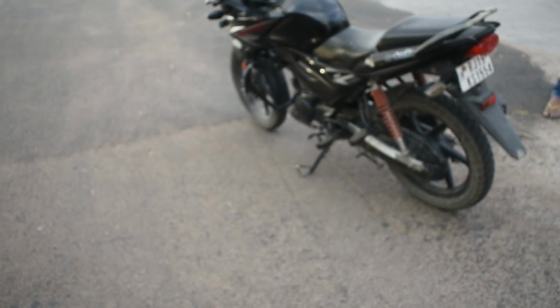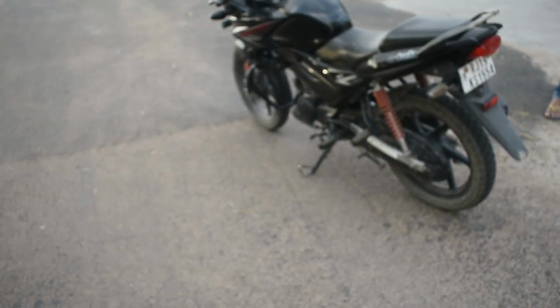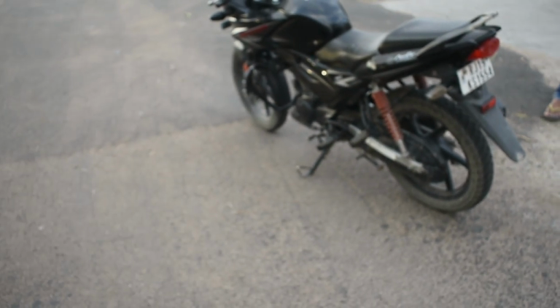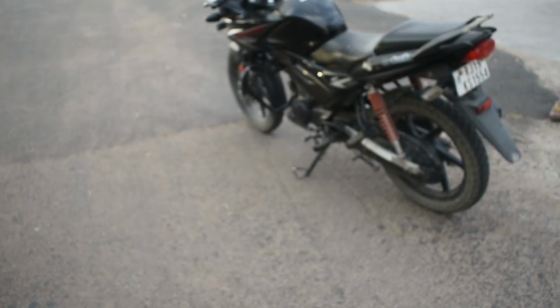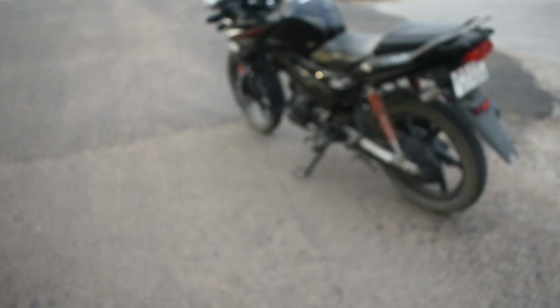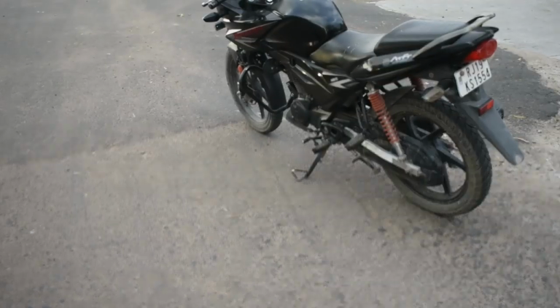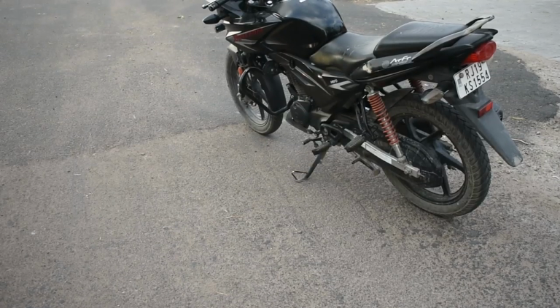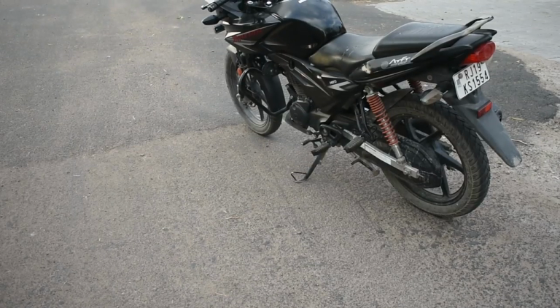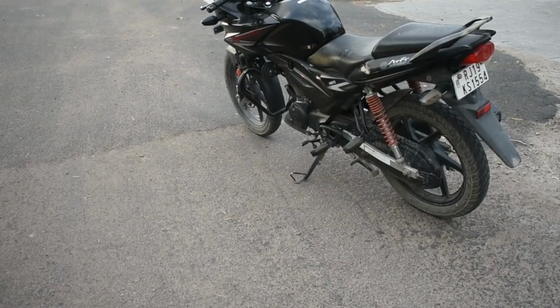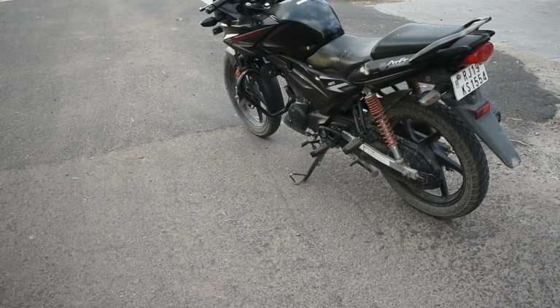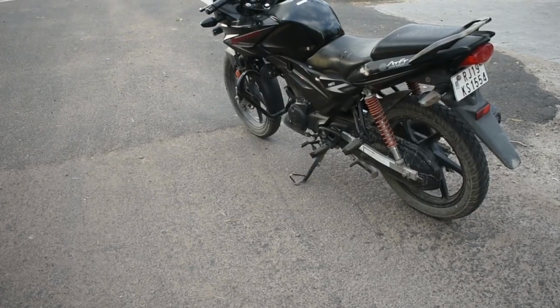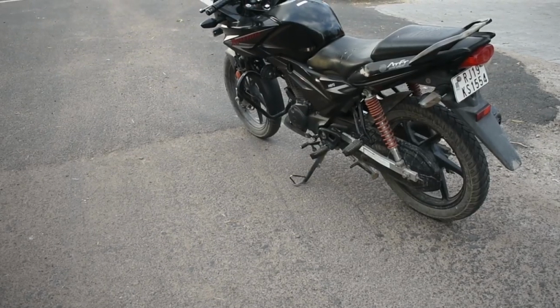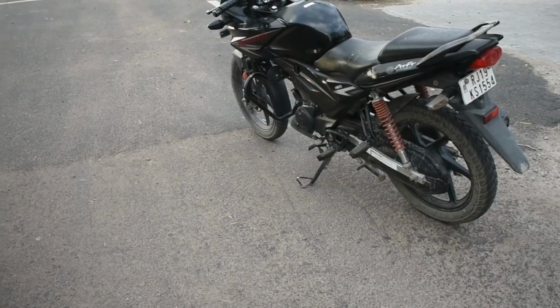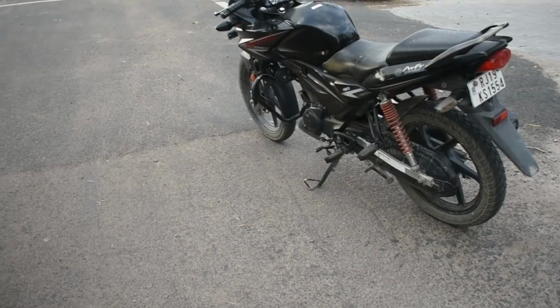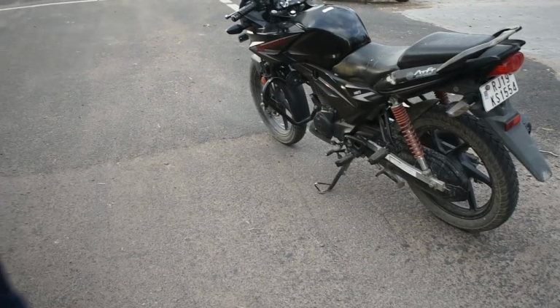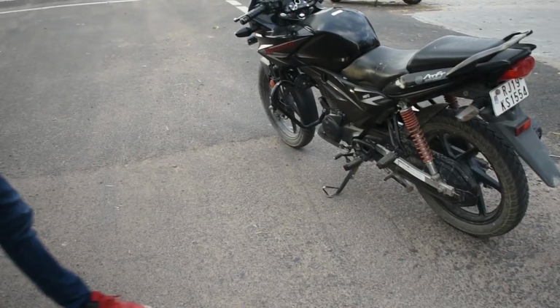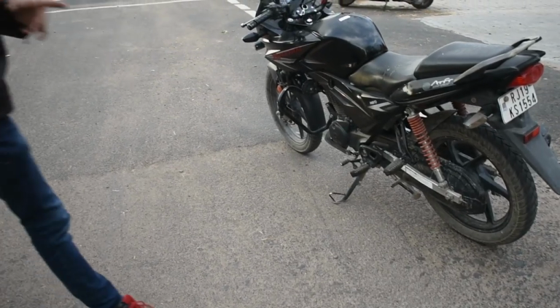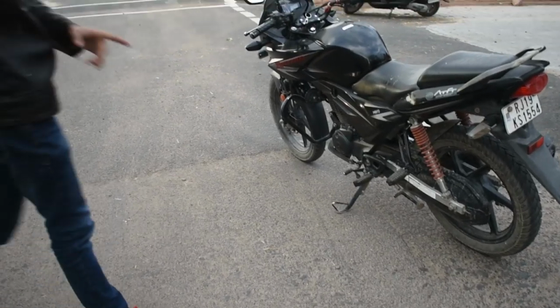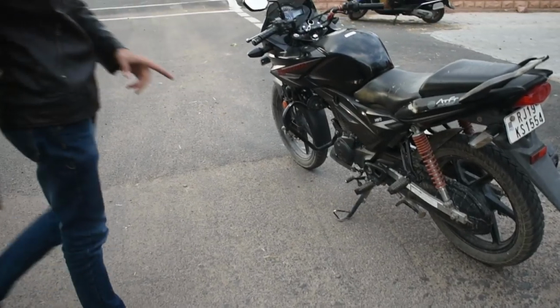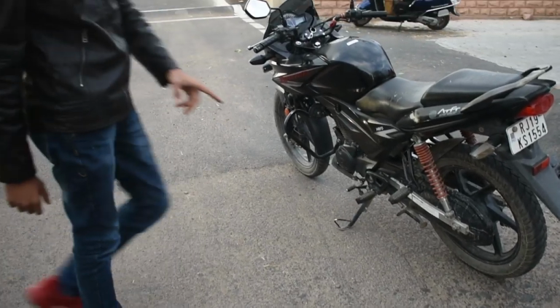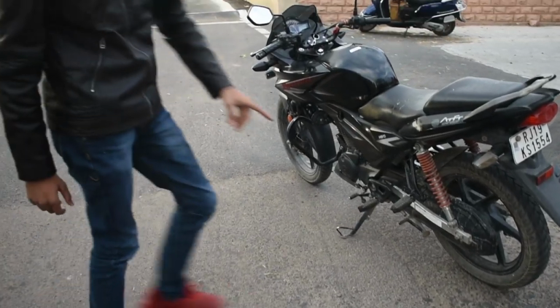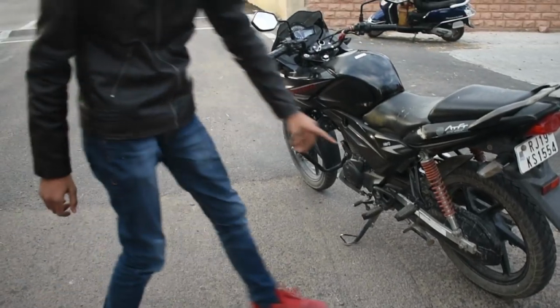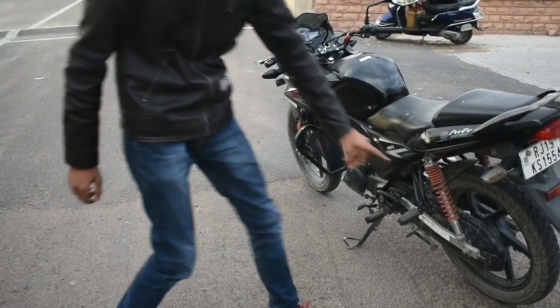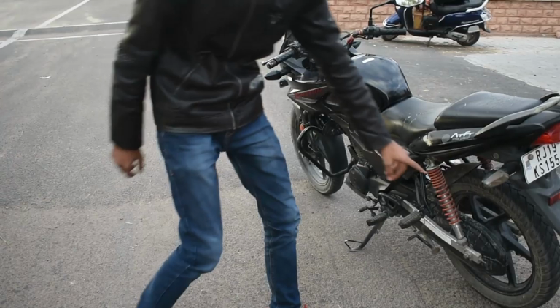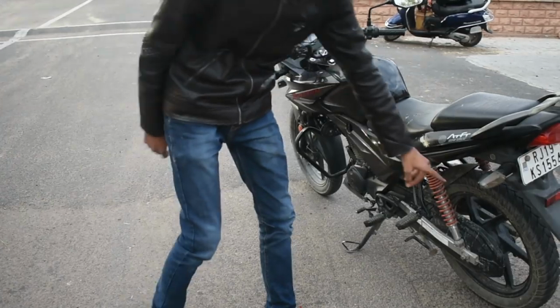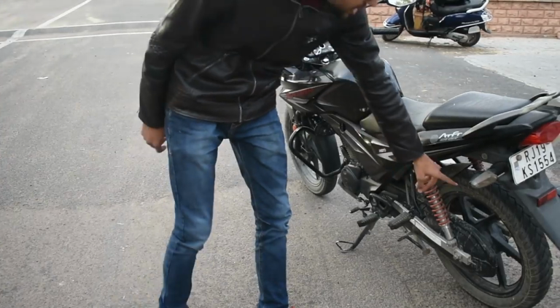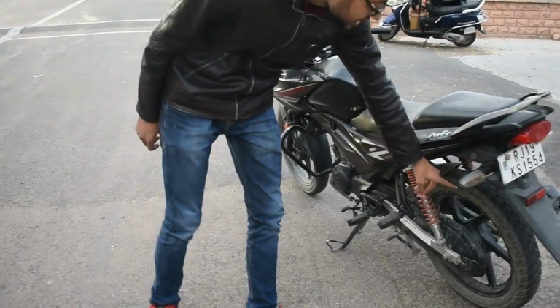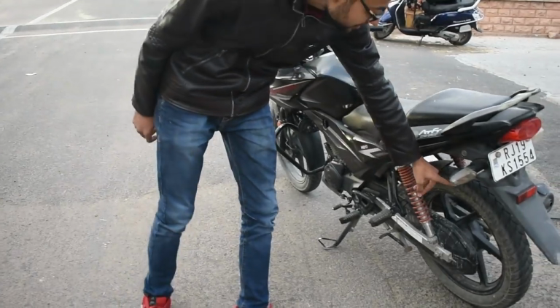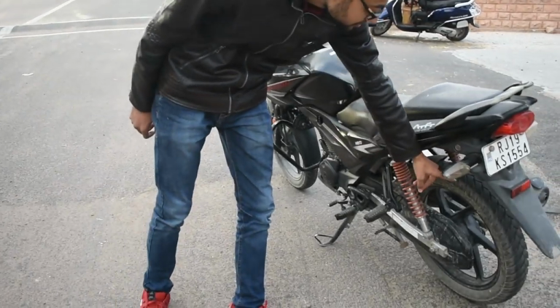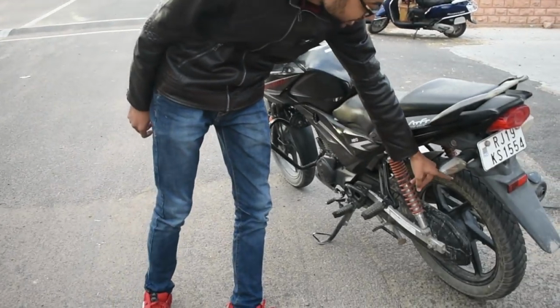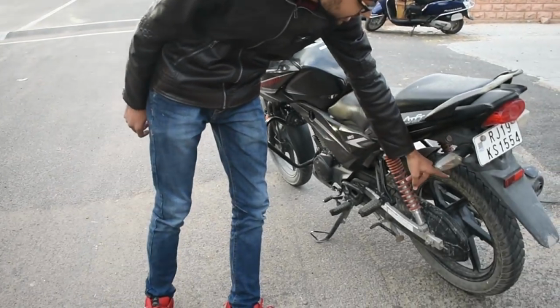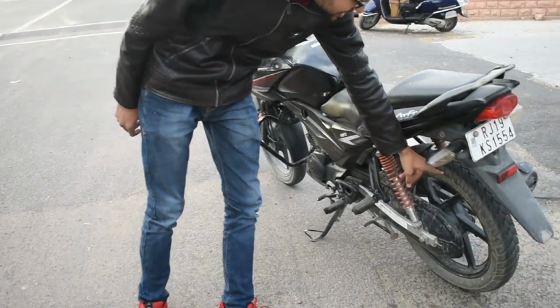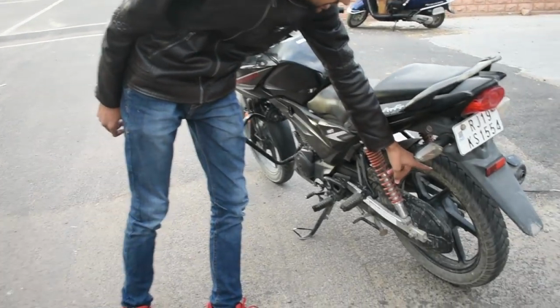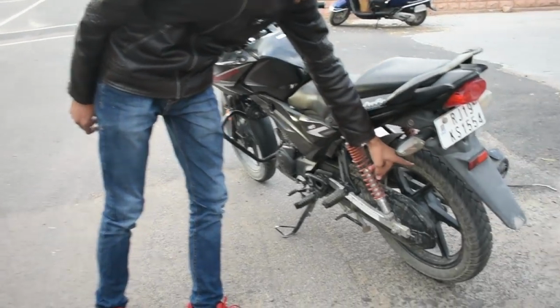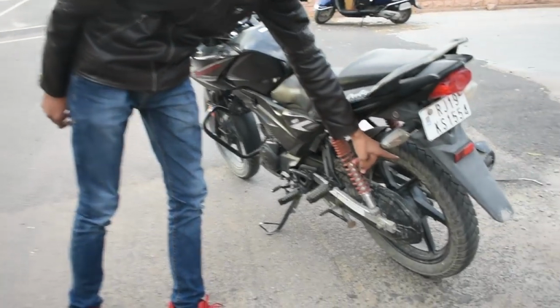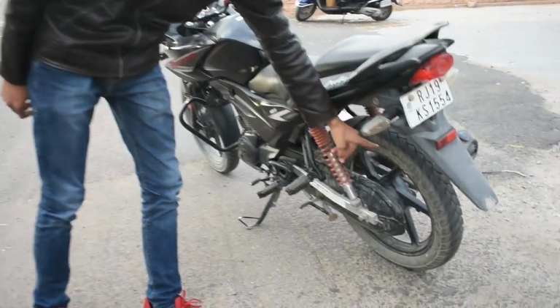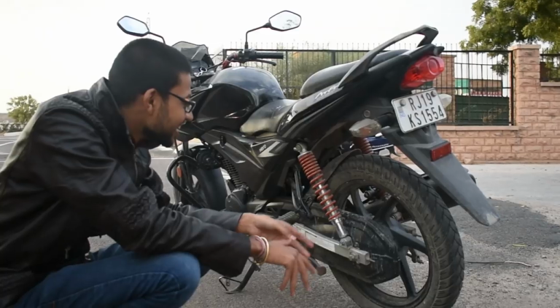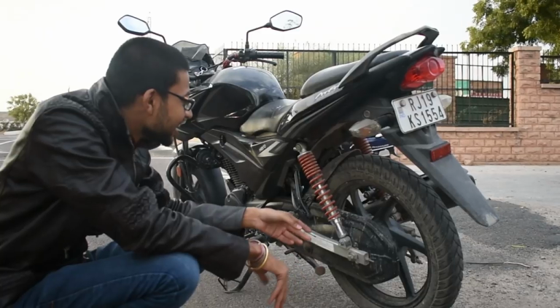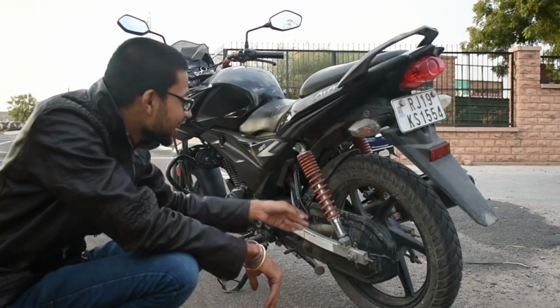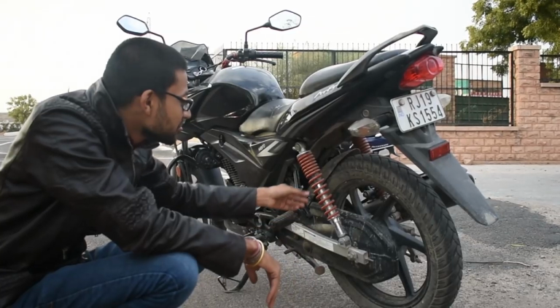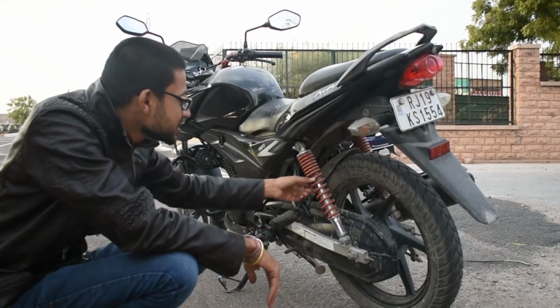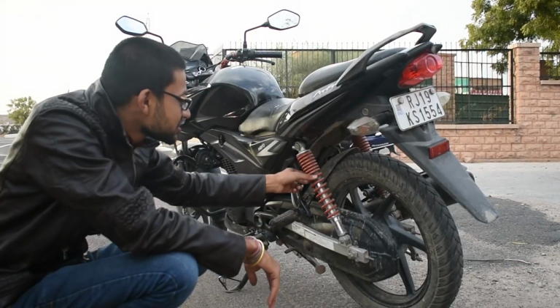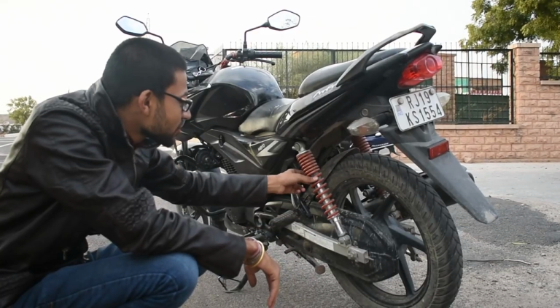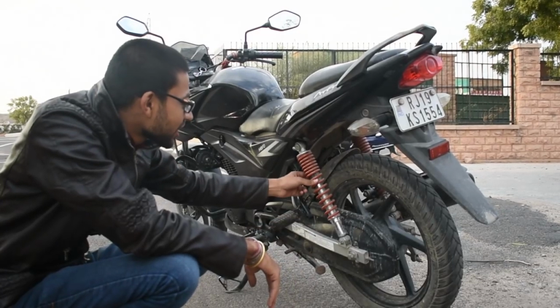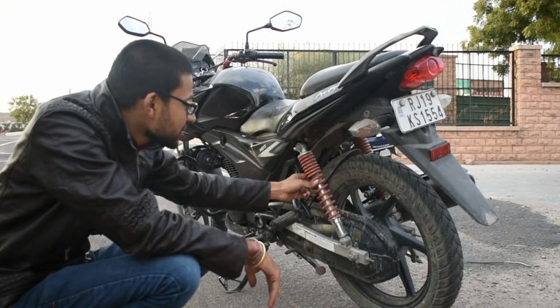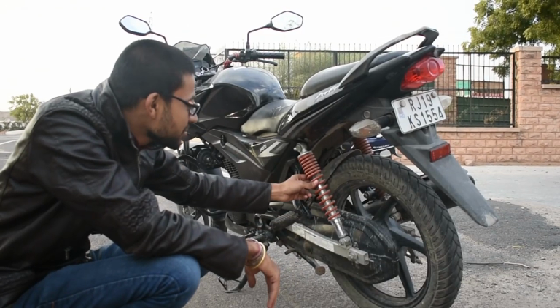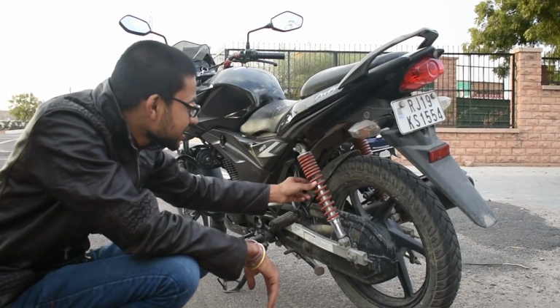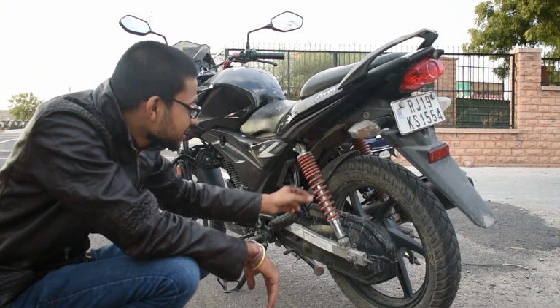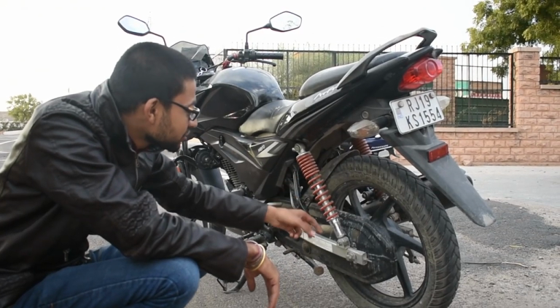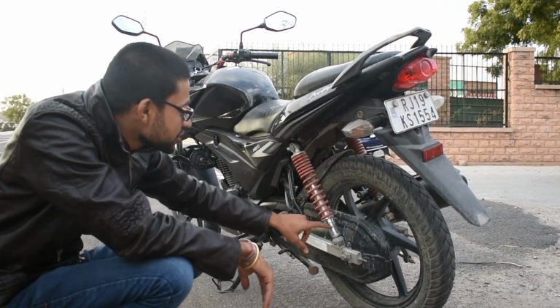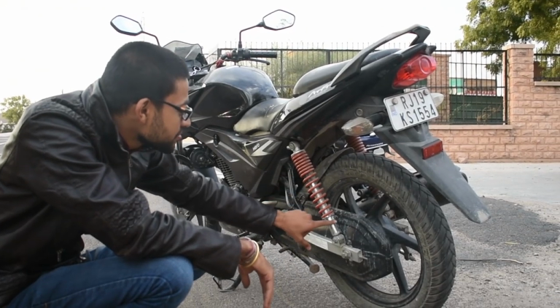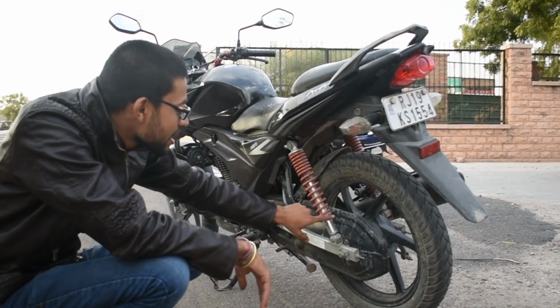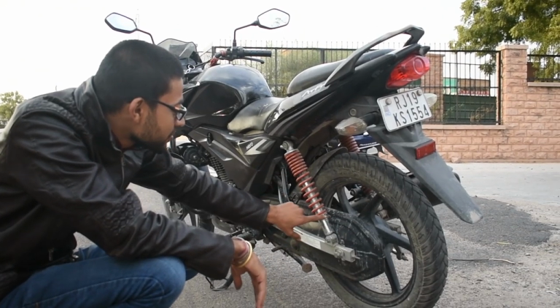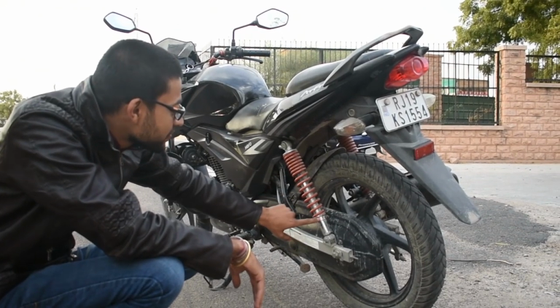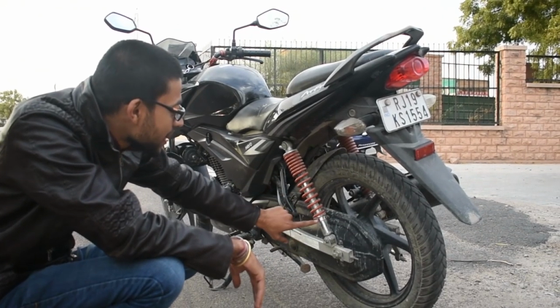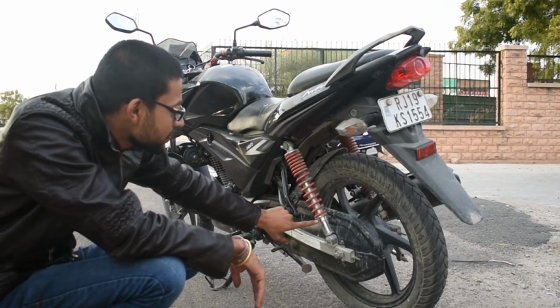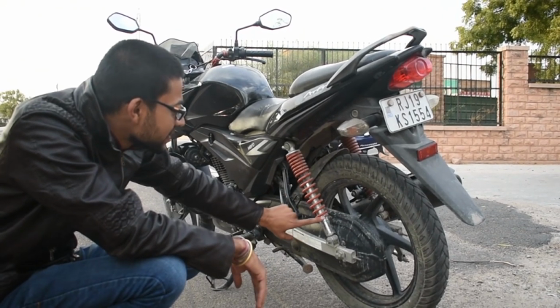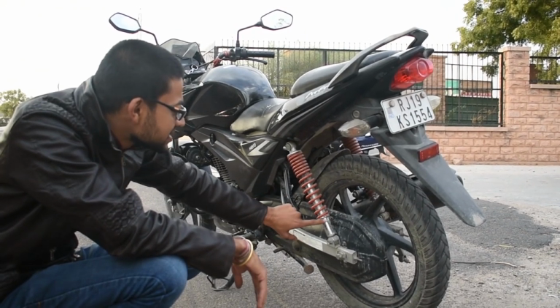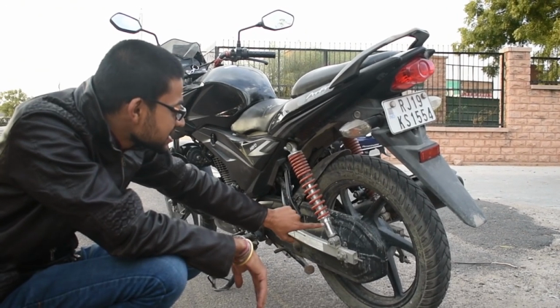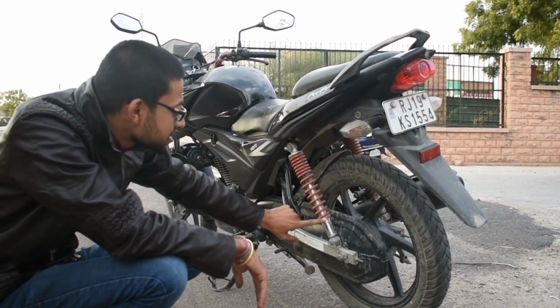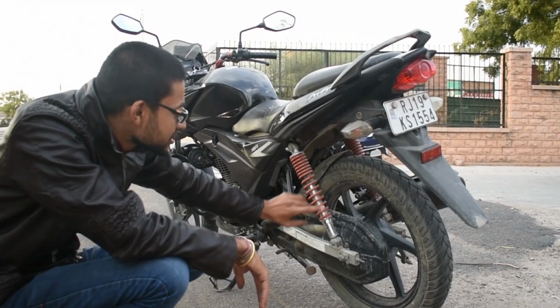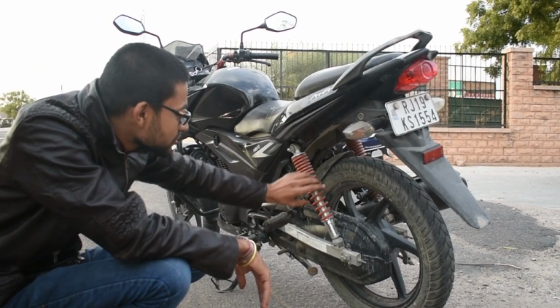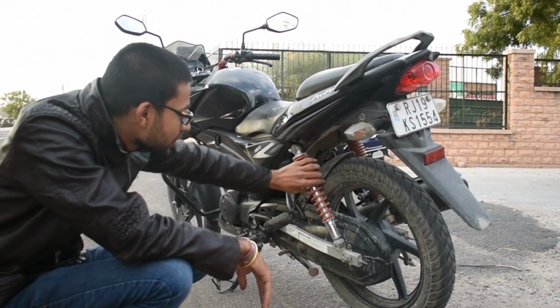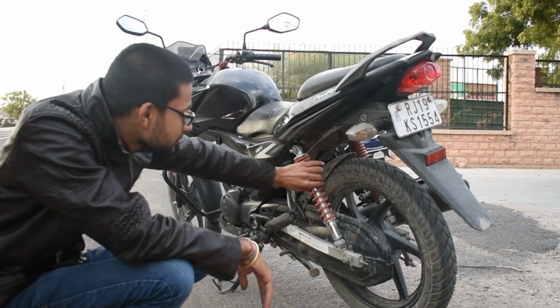The back seat was good. You have got alloy wheels. The back tire was also good. Now let's talk about the 5 adjustable shockers.